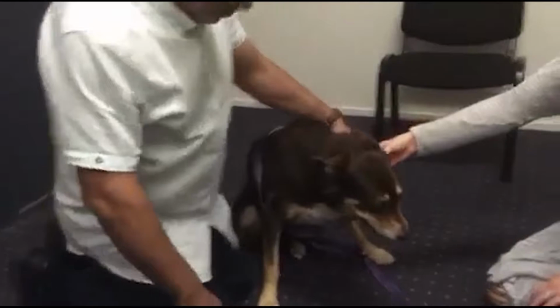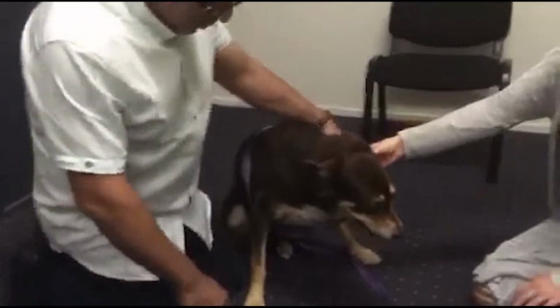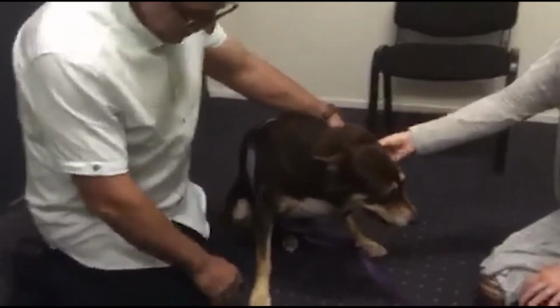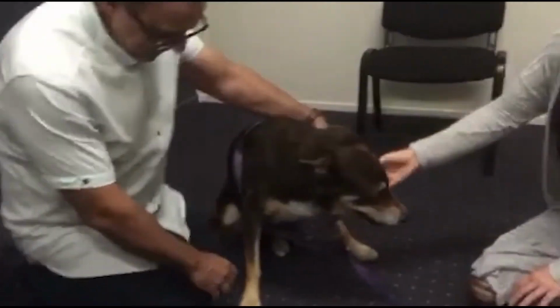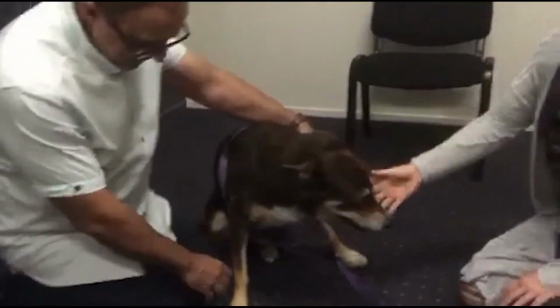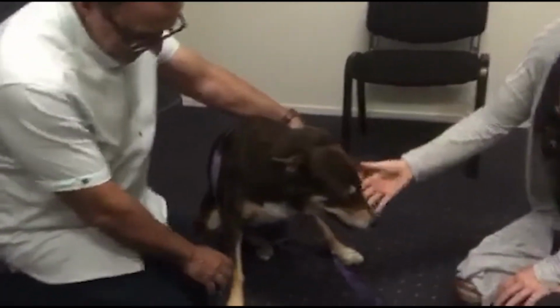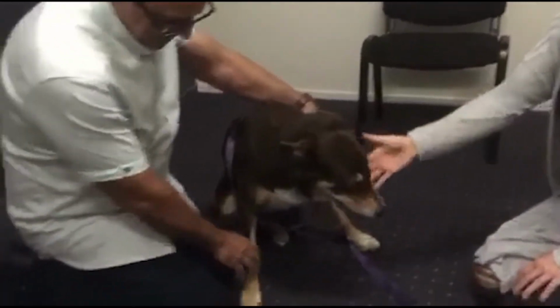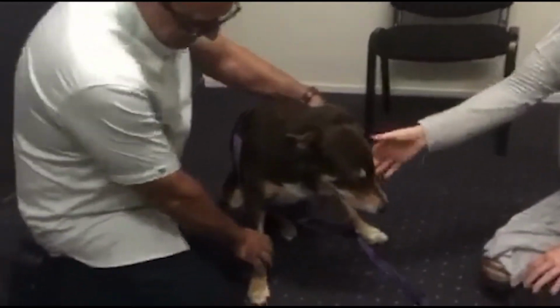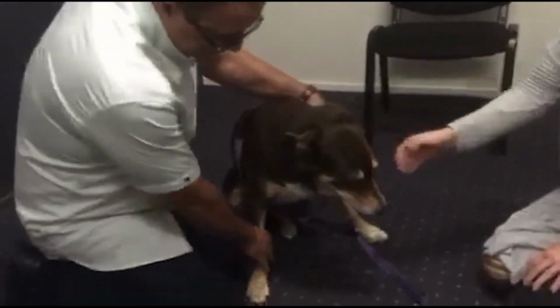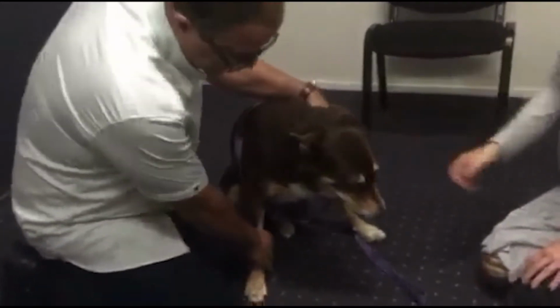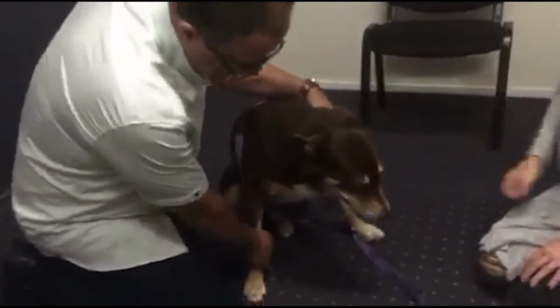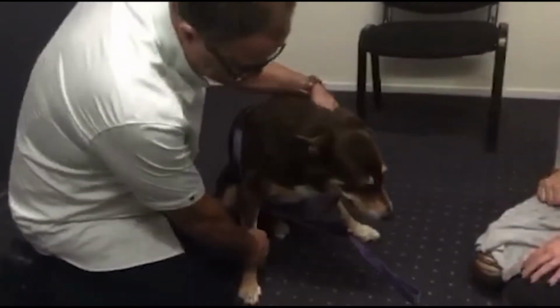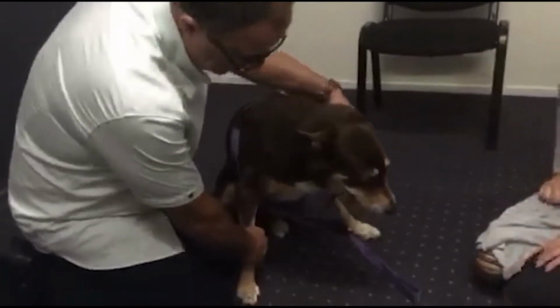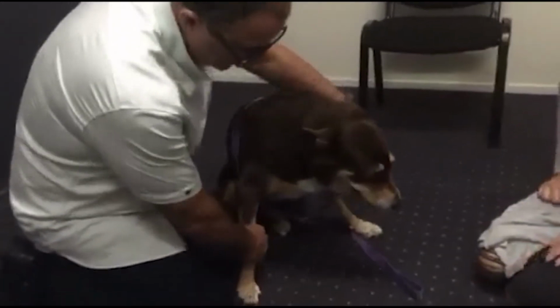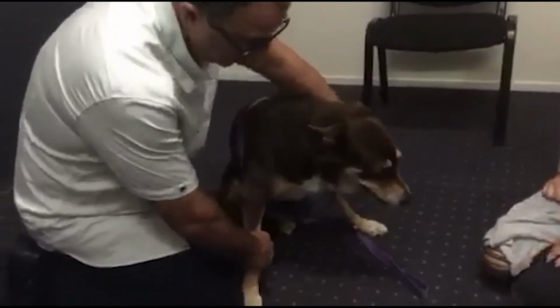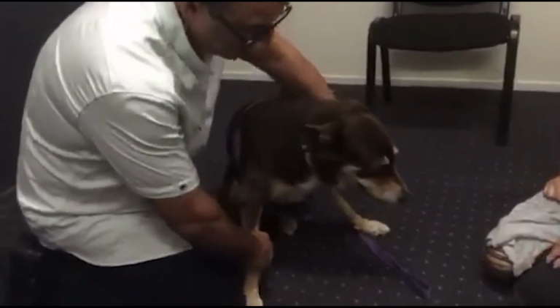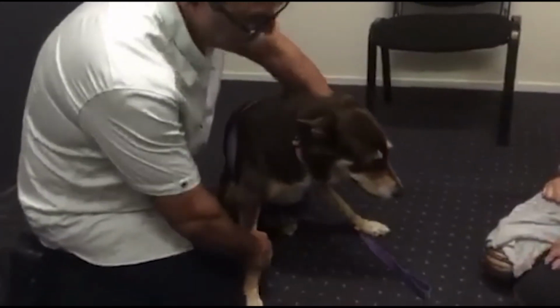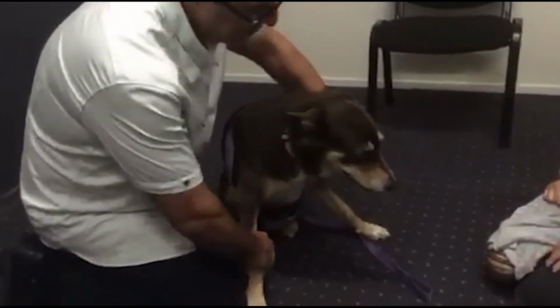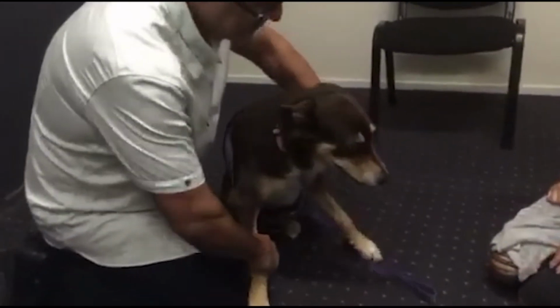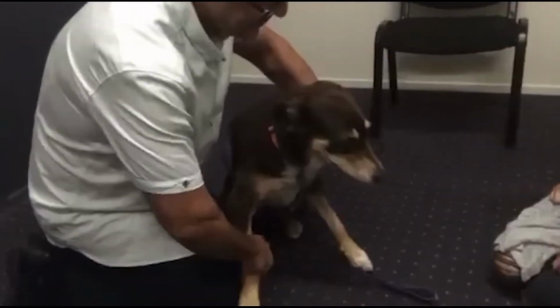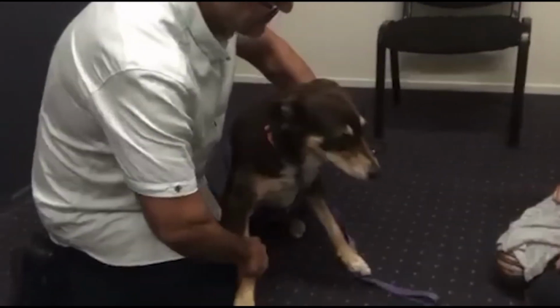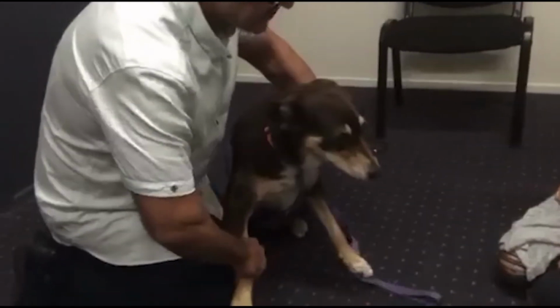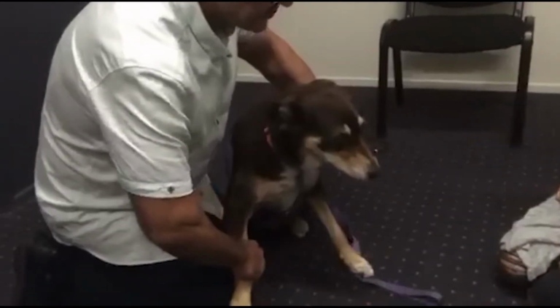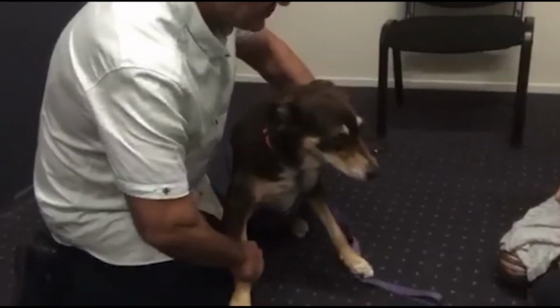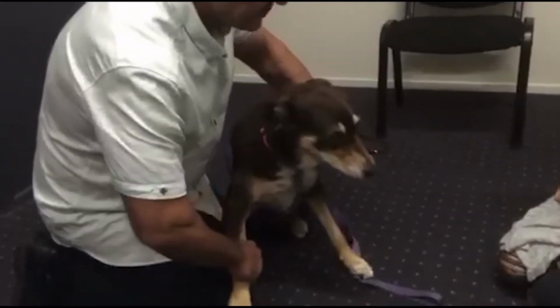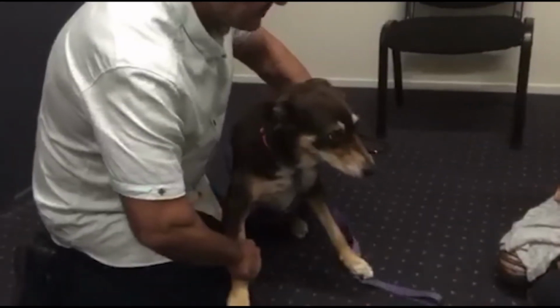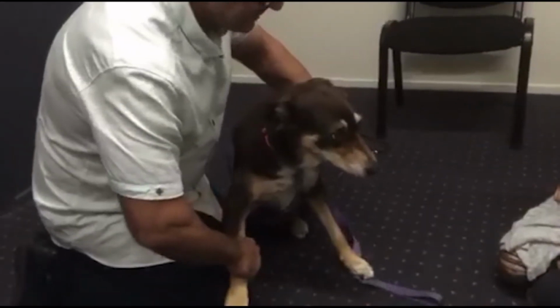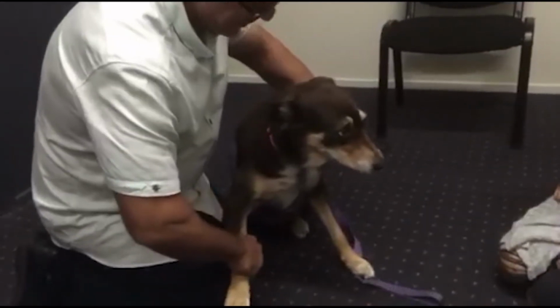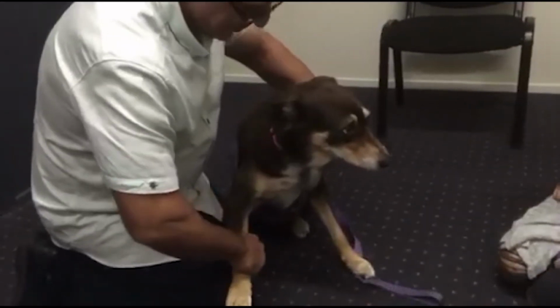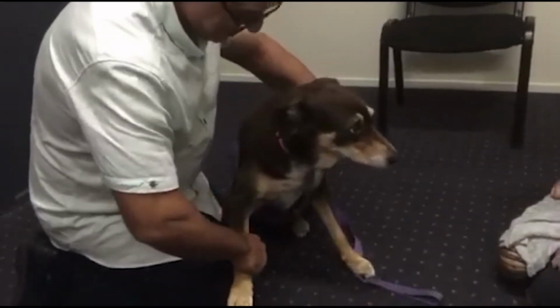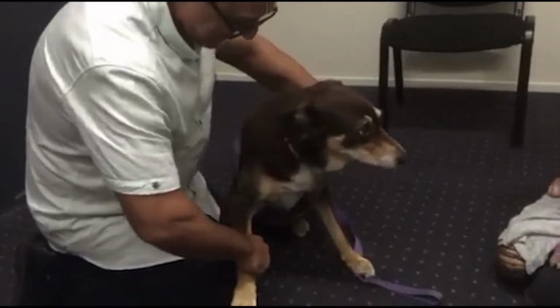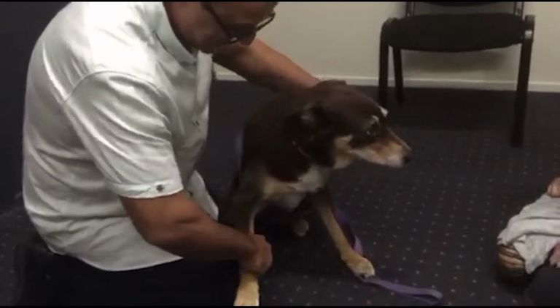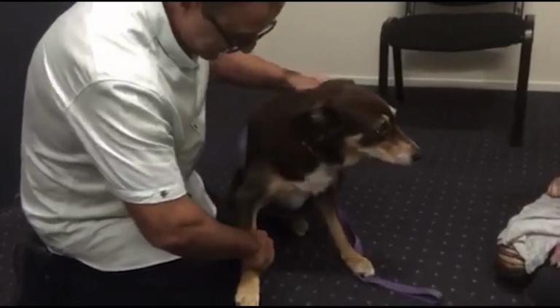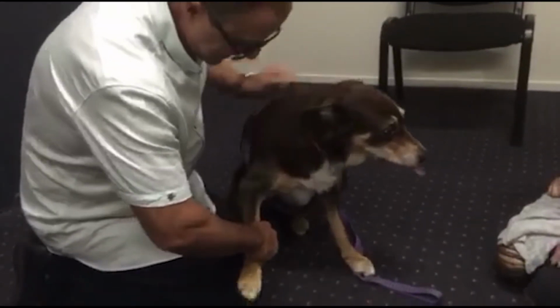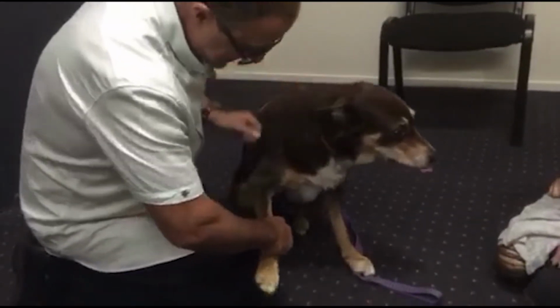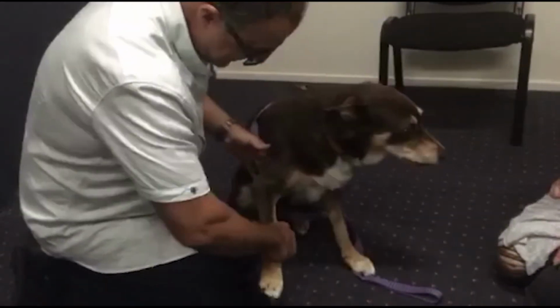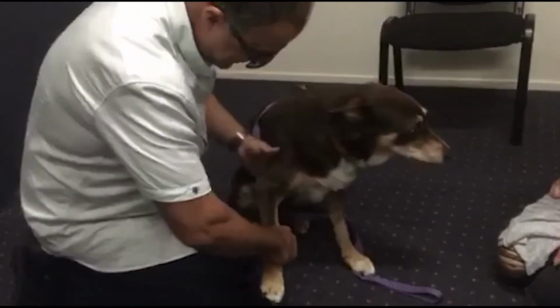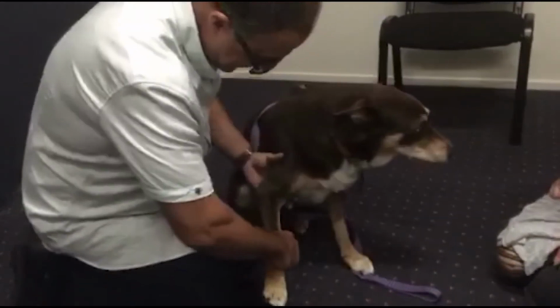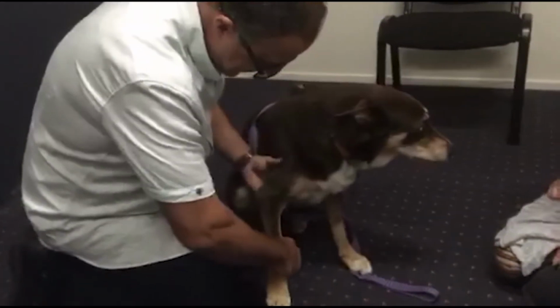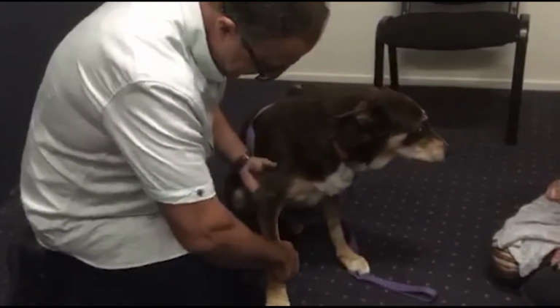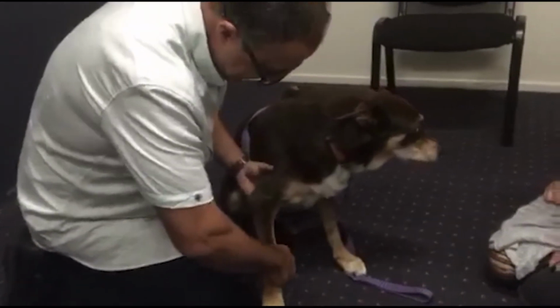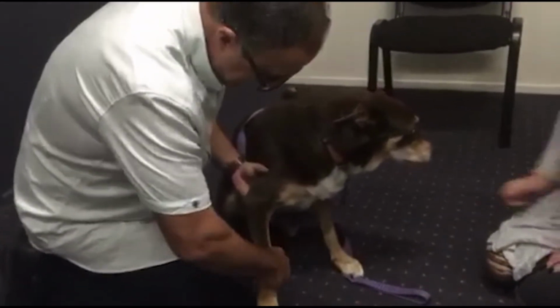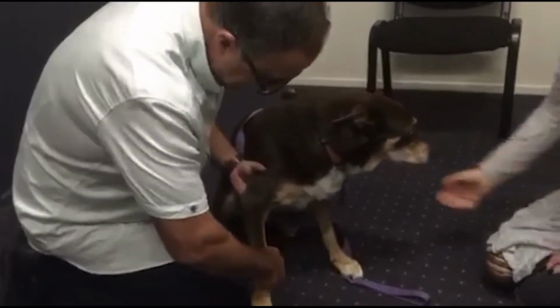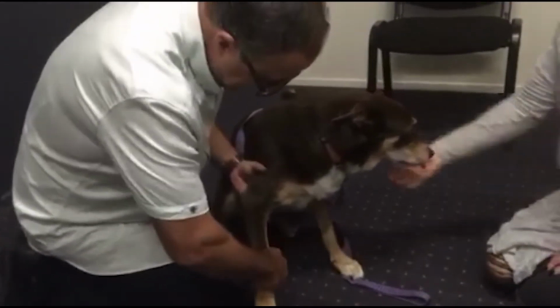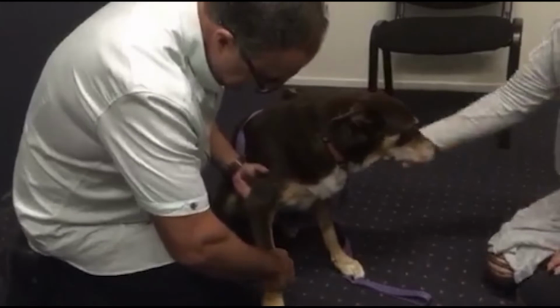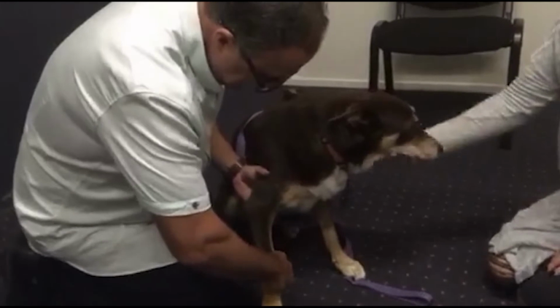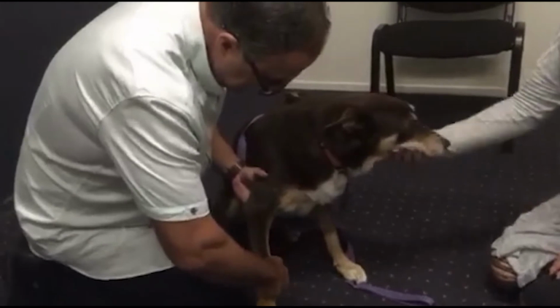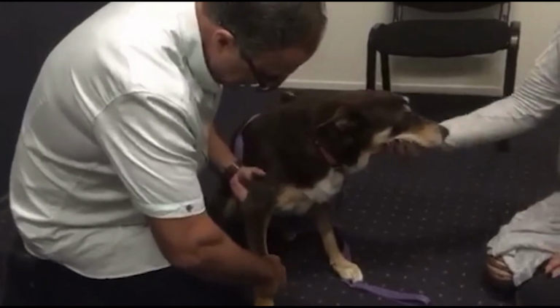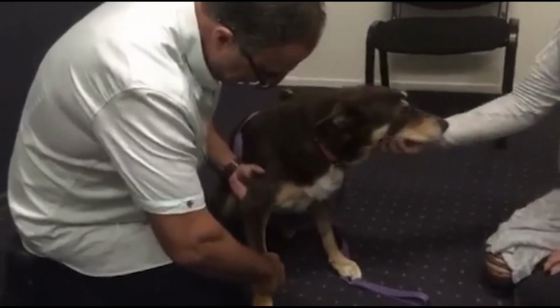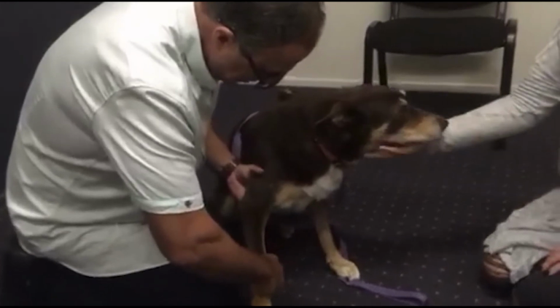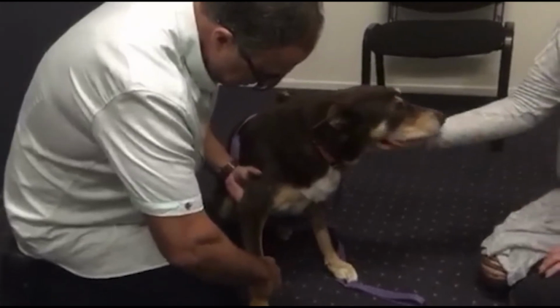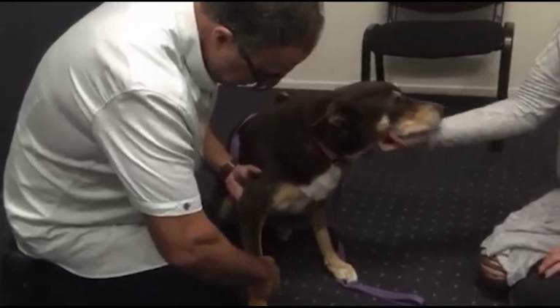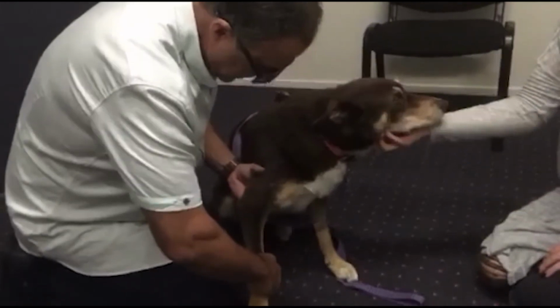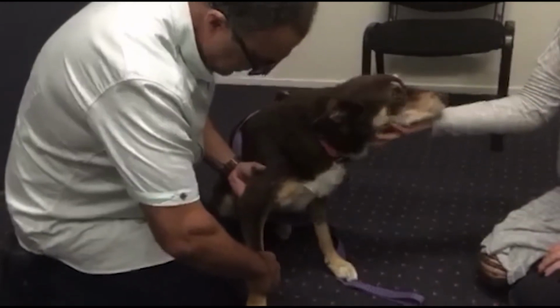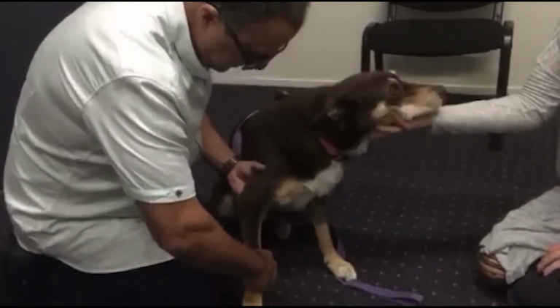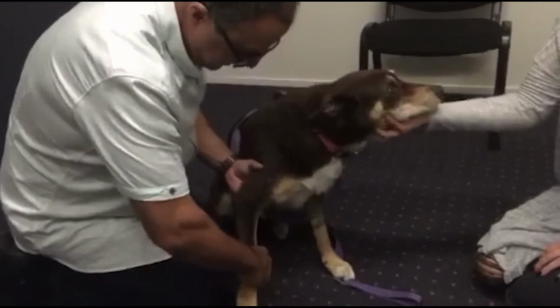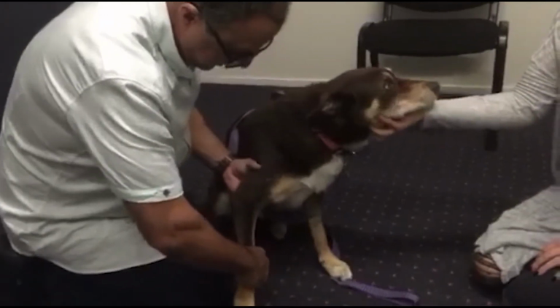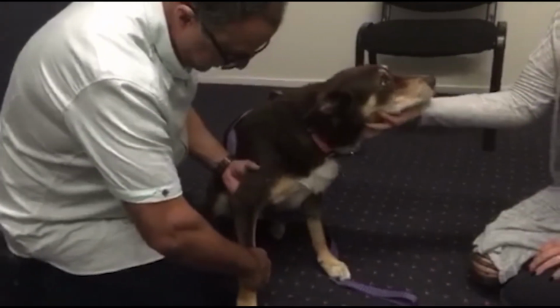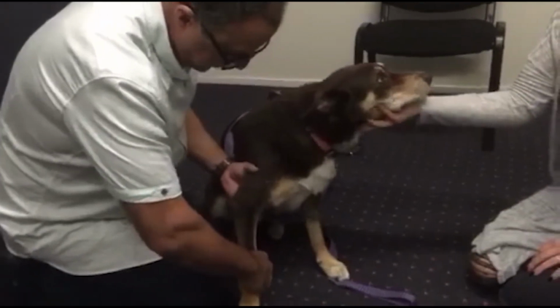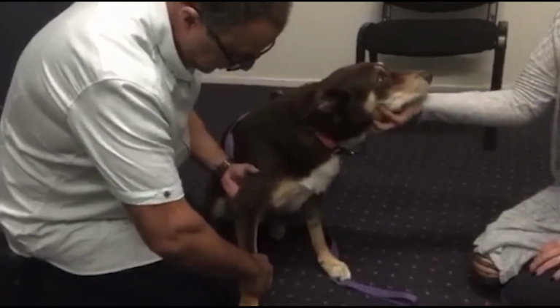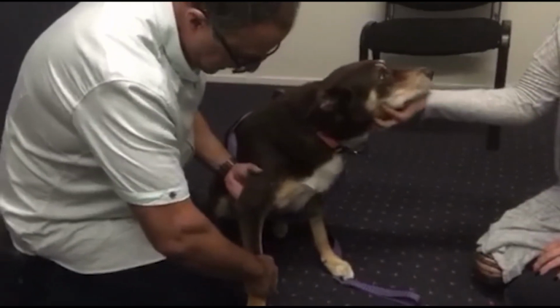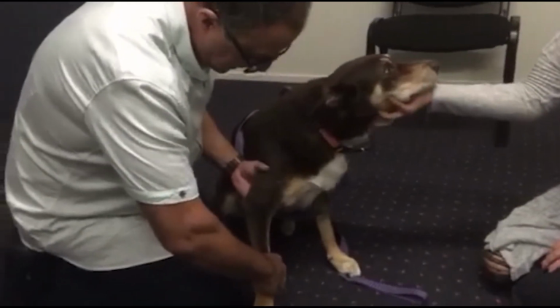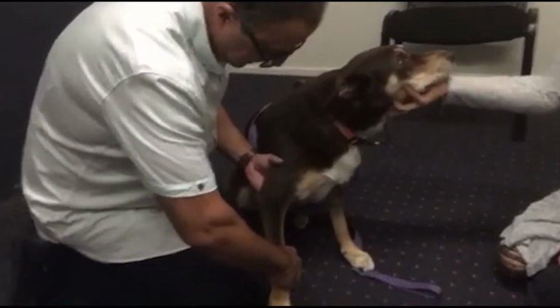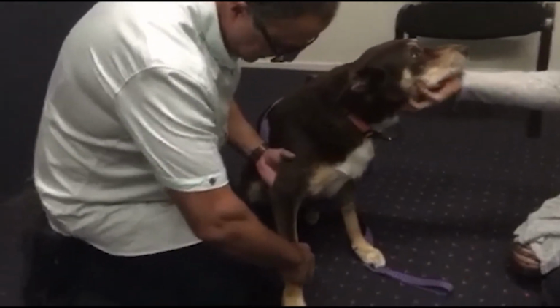We have Molly, she's a 10-year-old Kelpie. She's got problems with her foreleg.